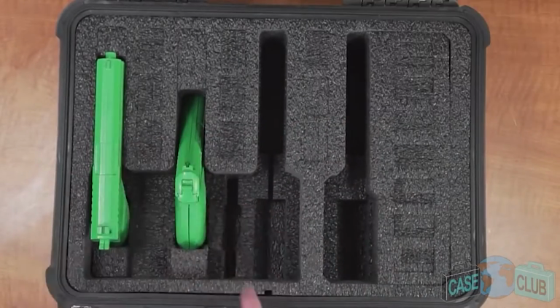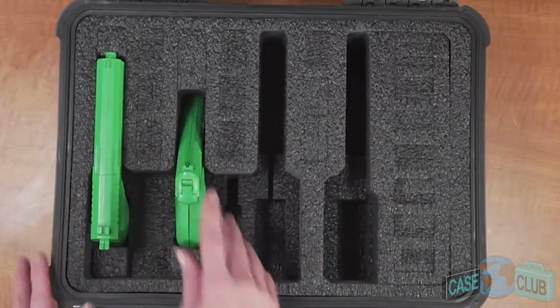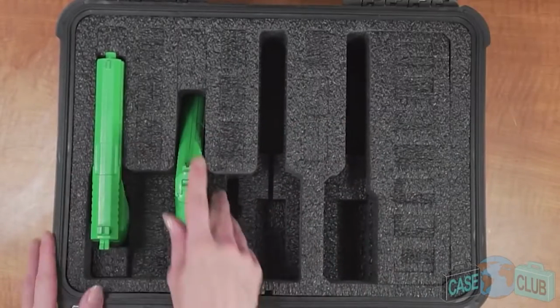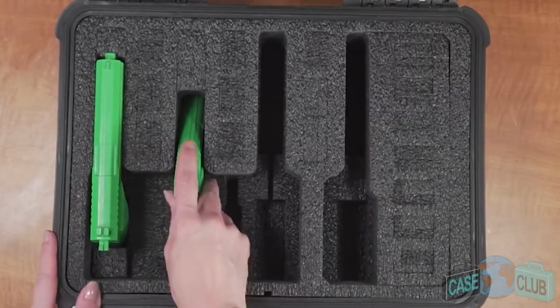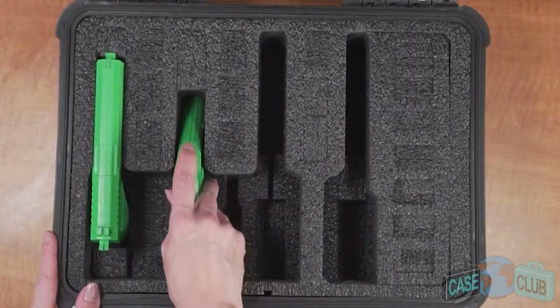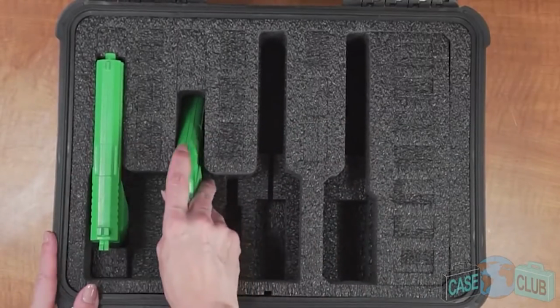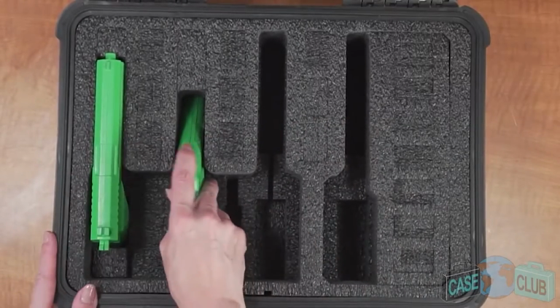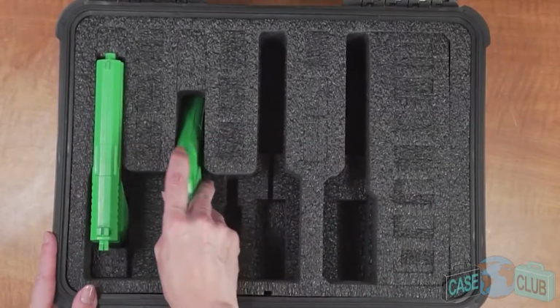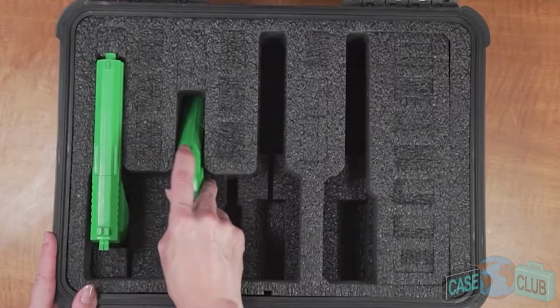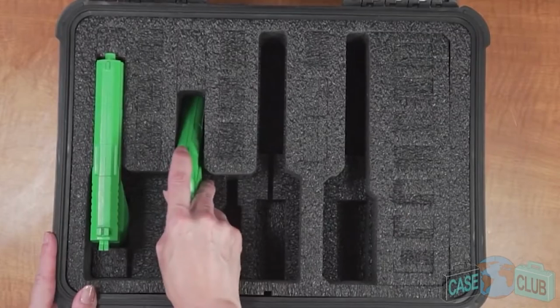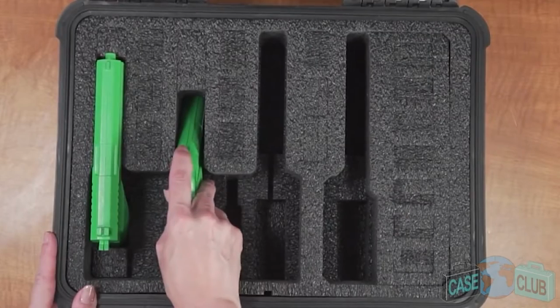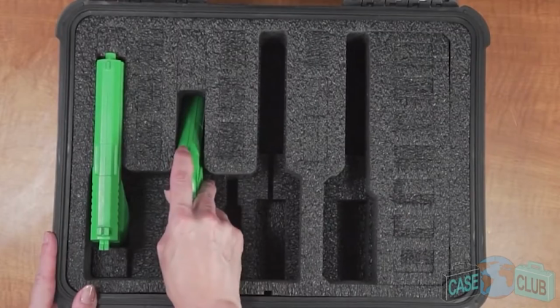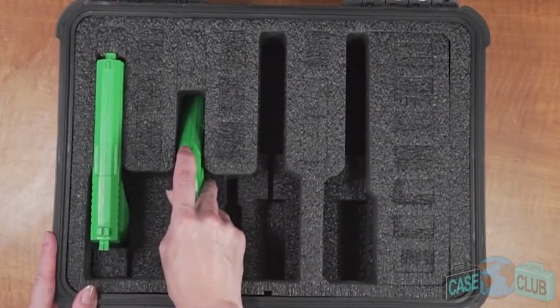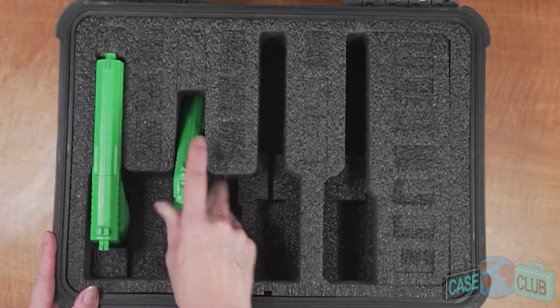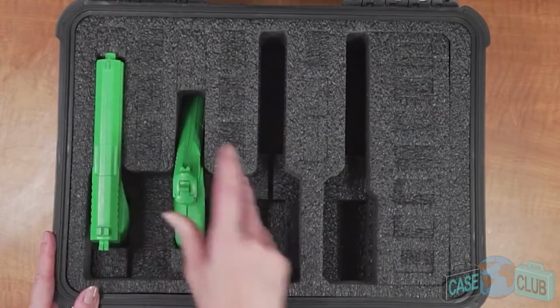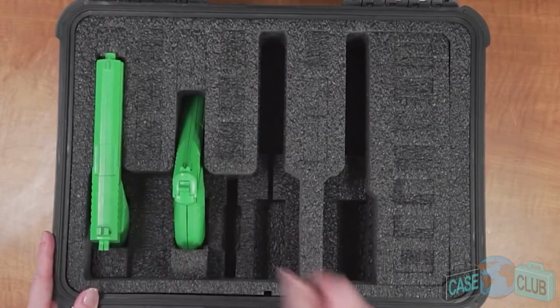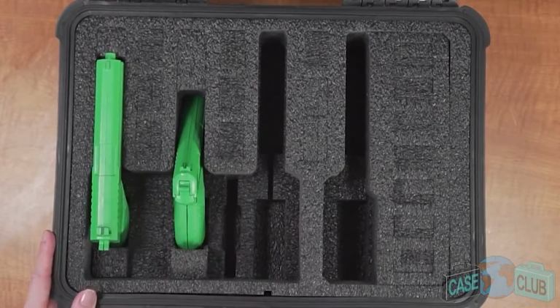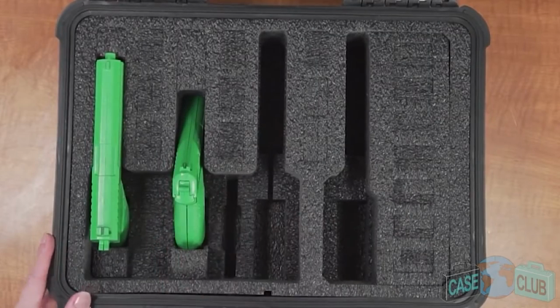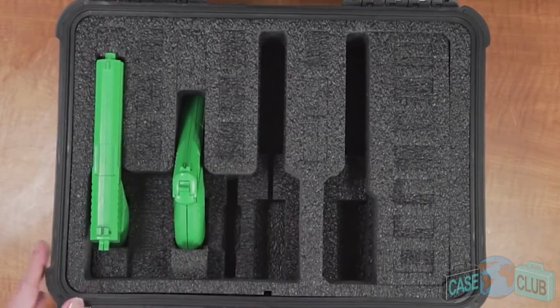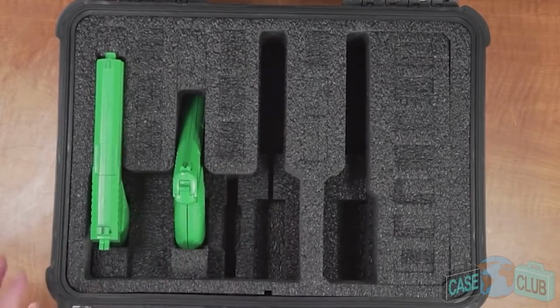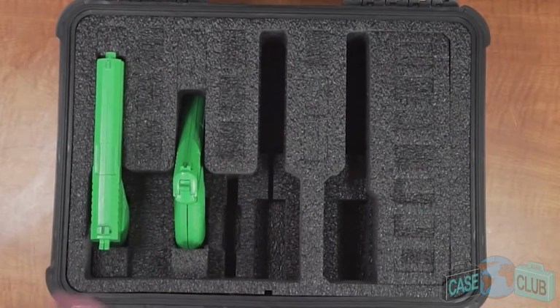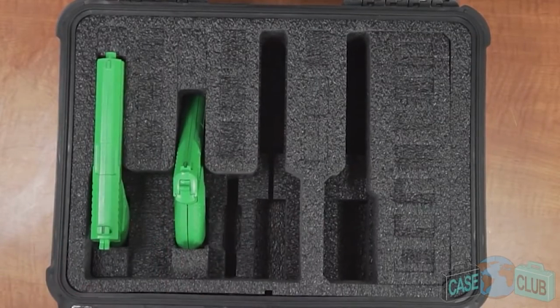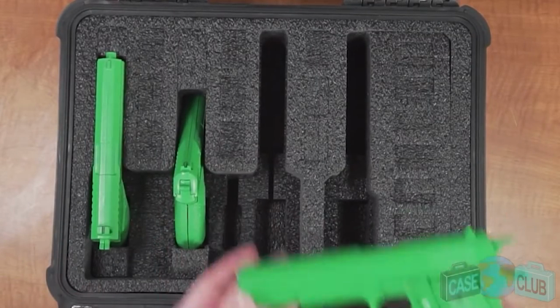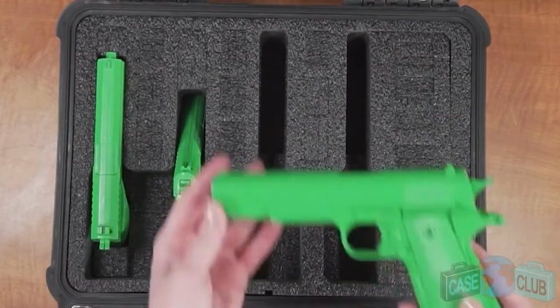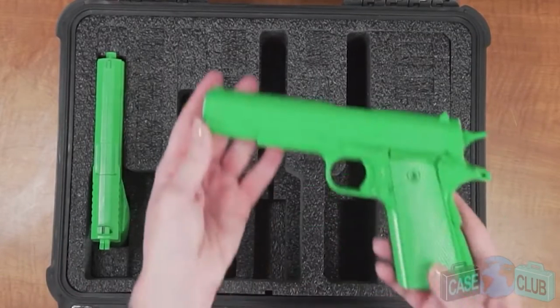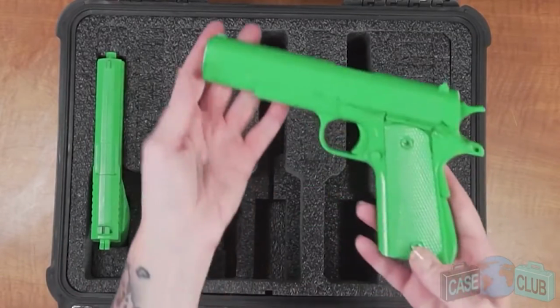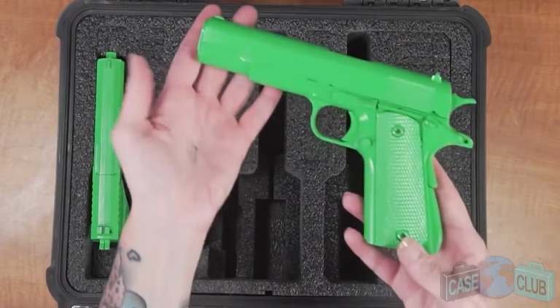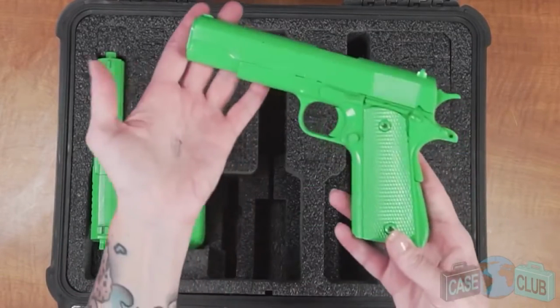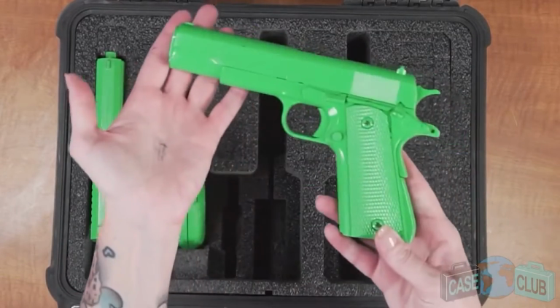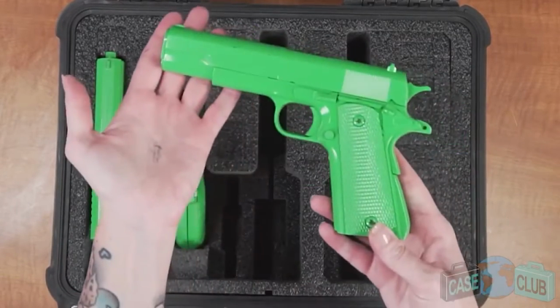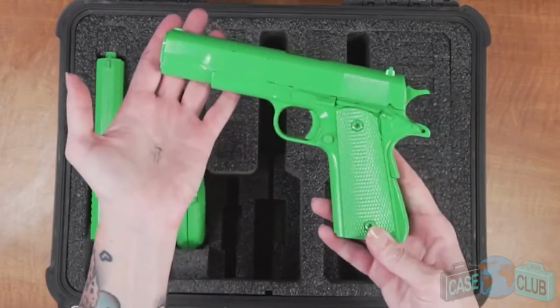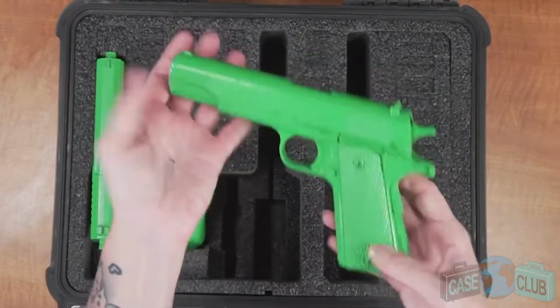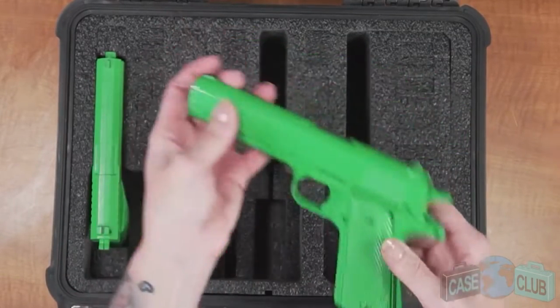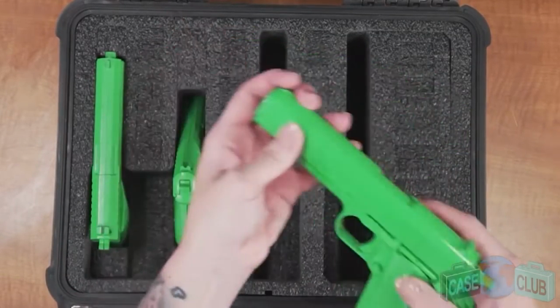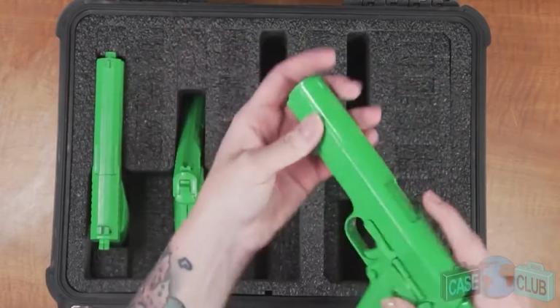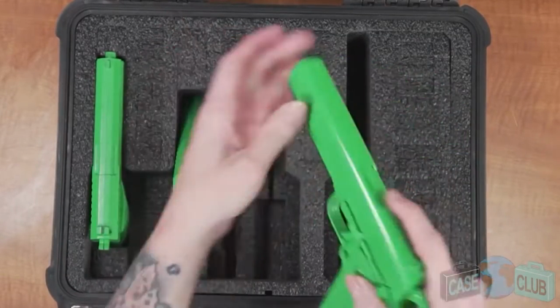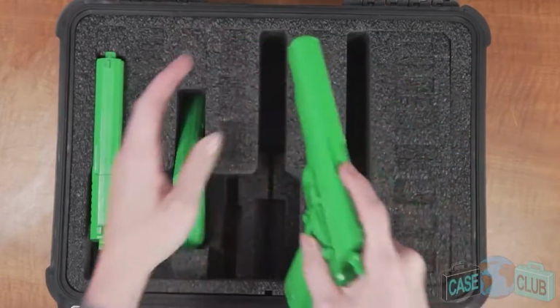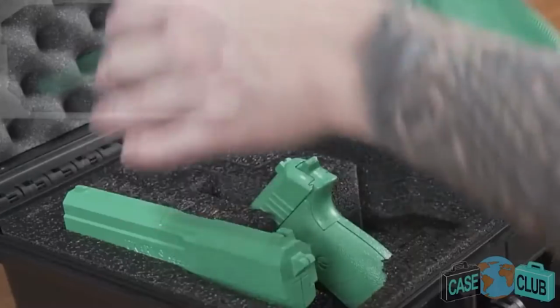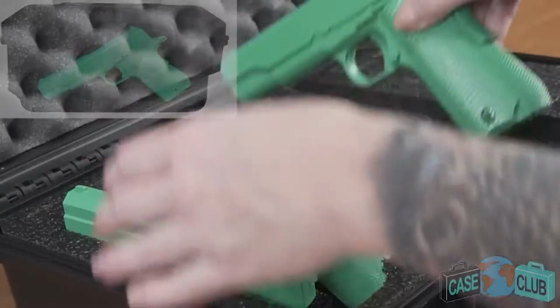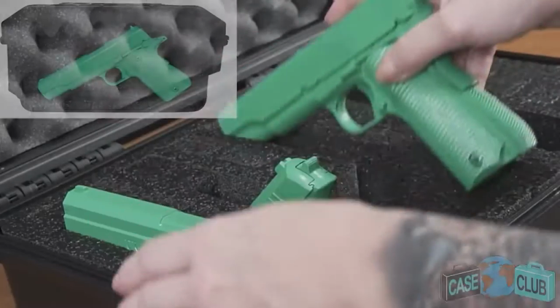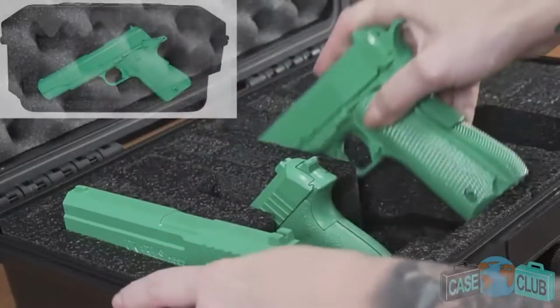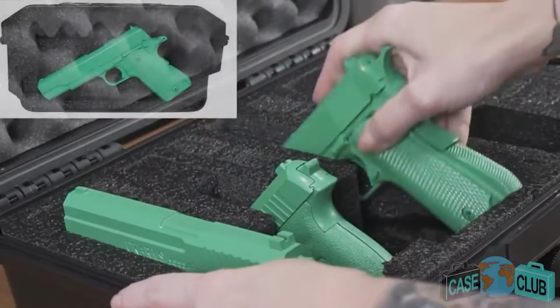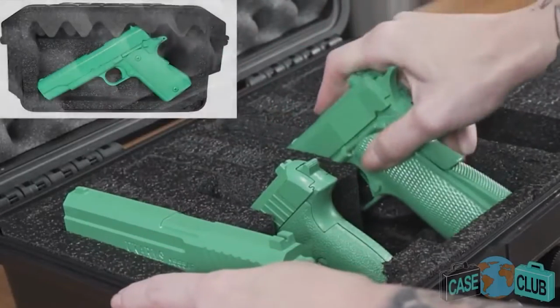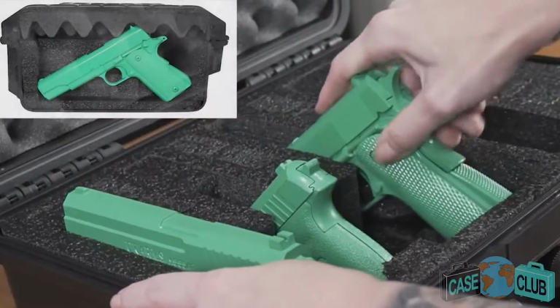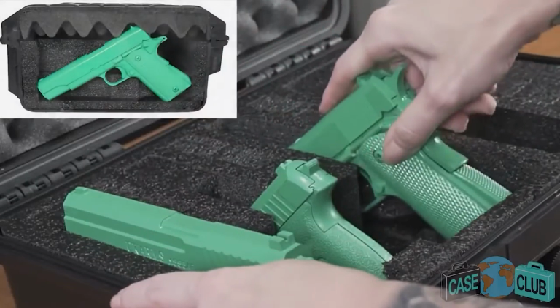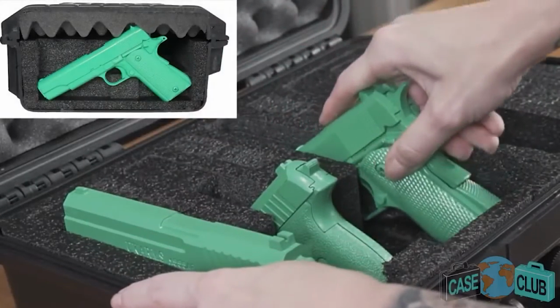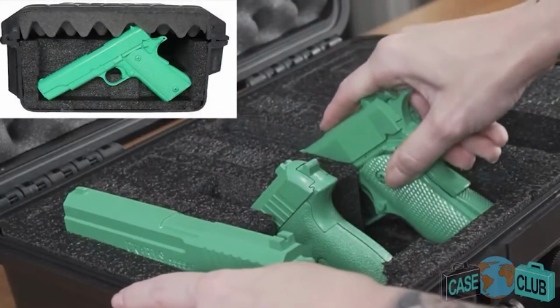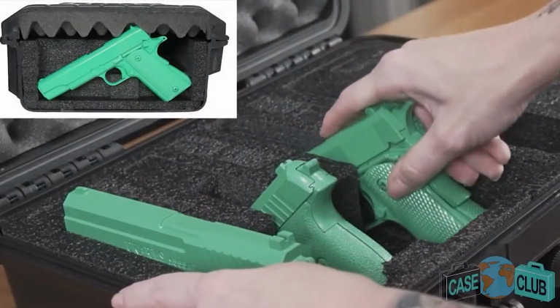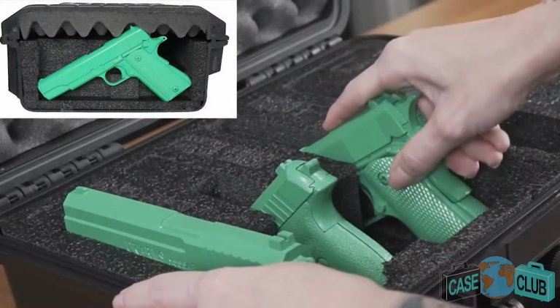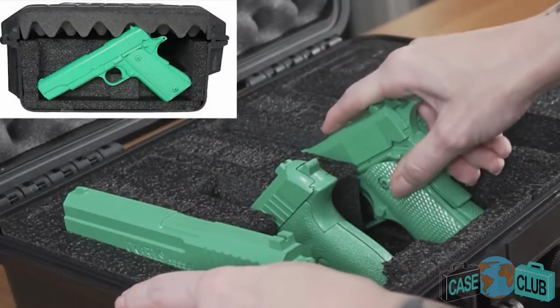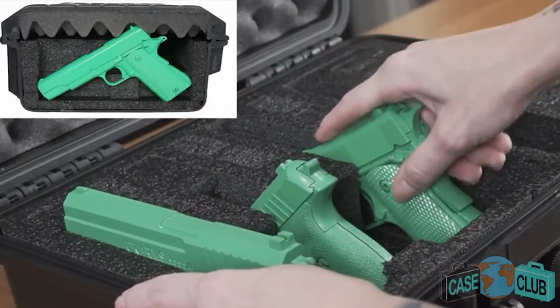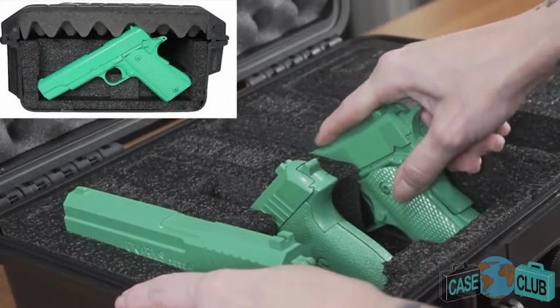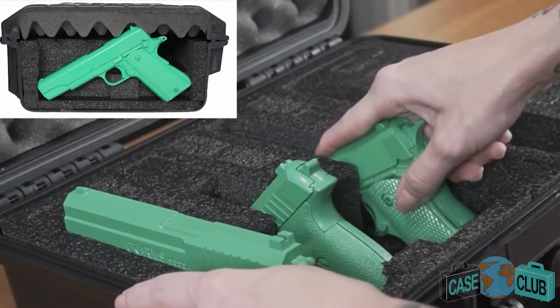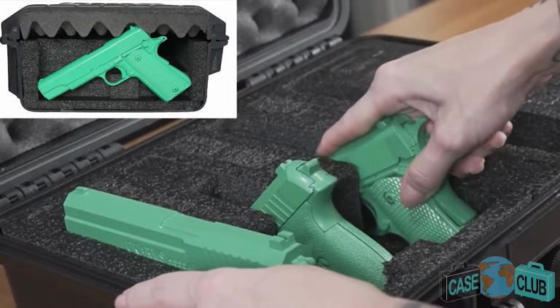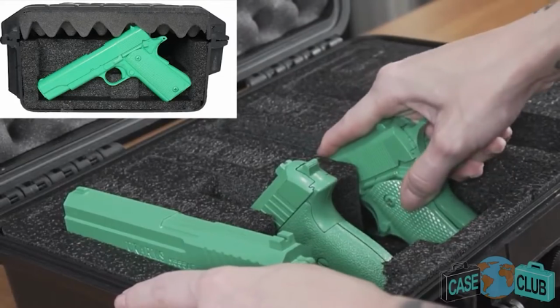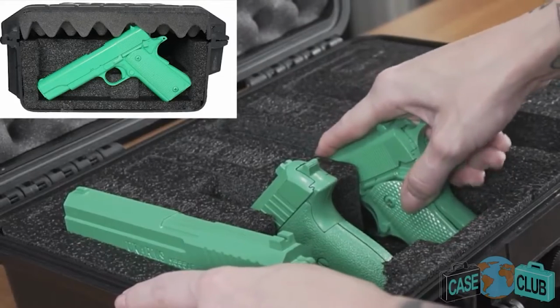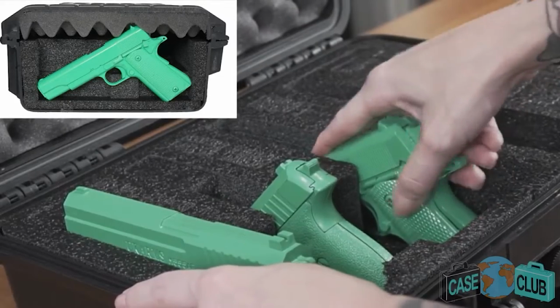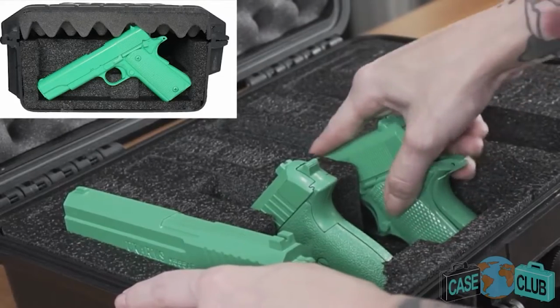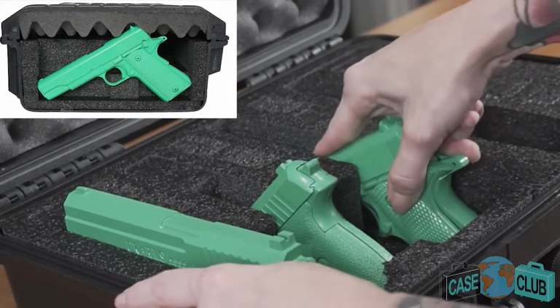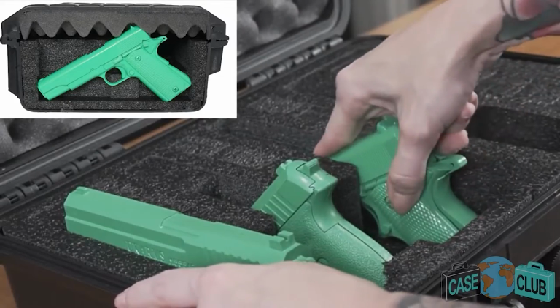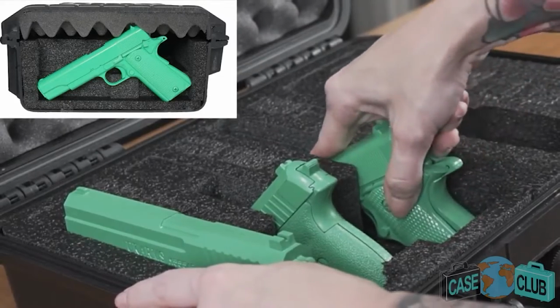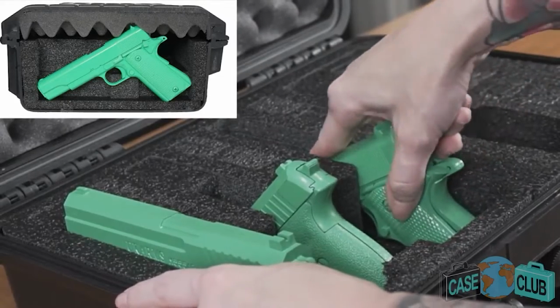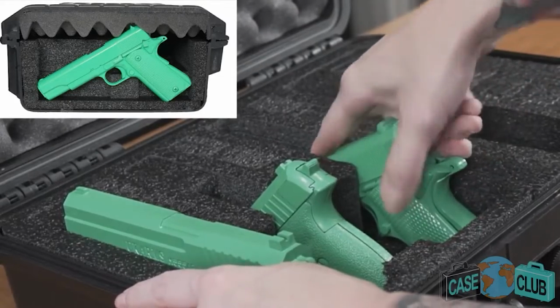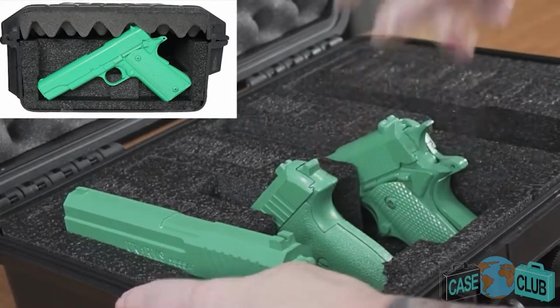Guns without attachments should be stored at an angle. For full-size pistols you won't need the adjustment blocks and the guns will immediately fit securely as is.